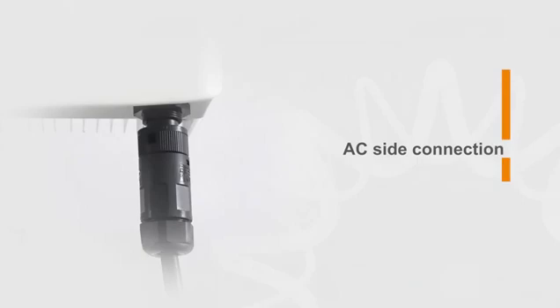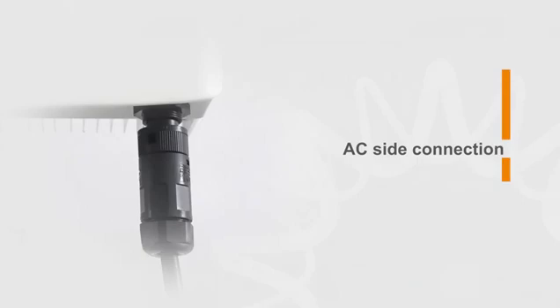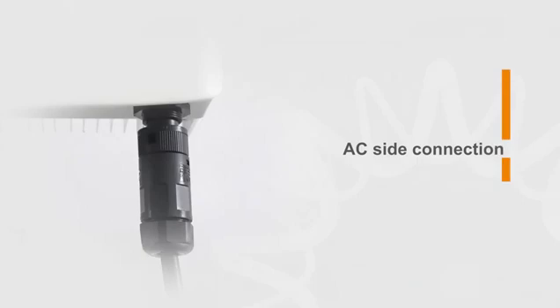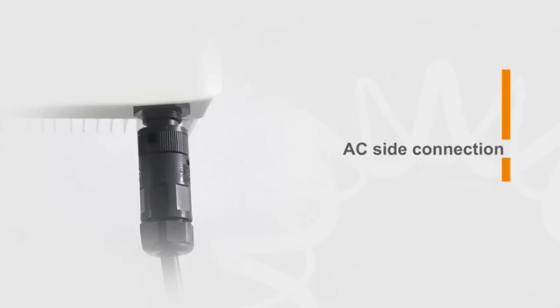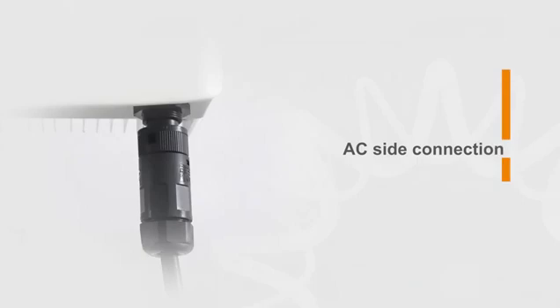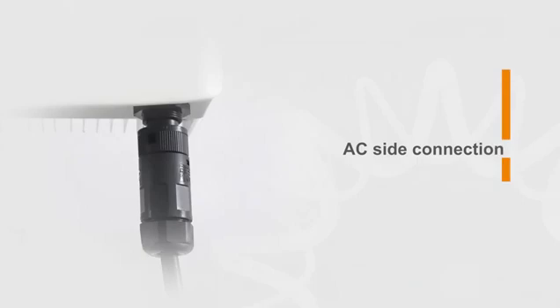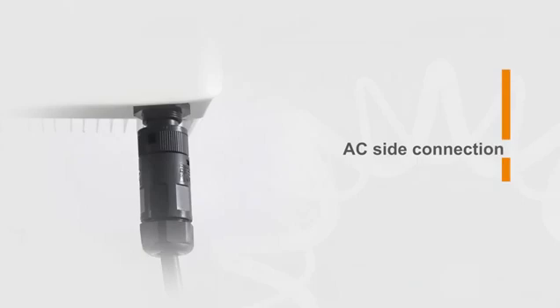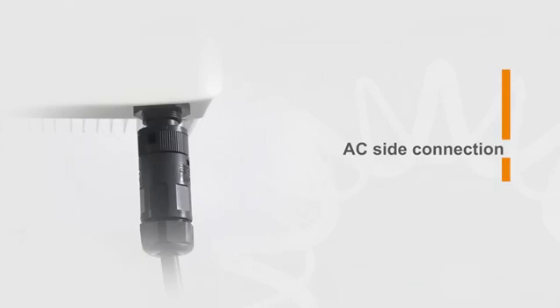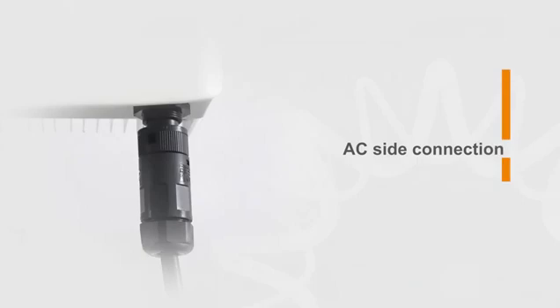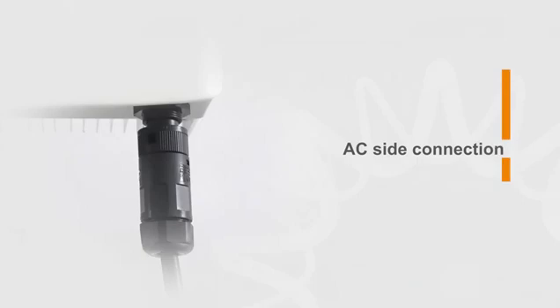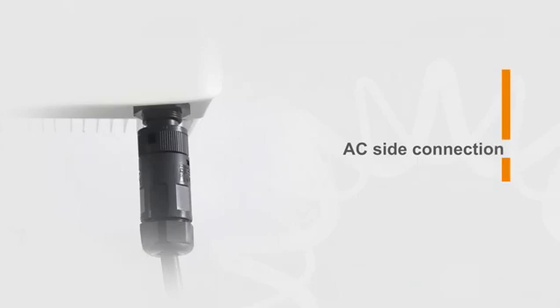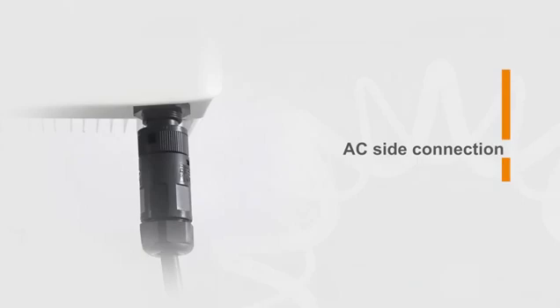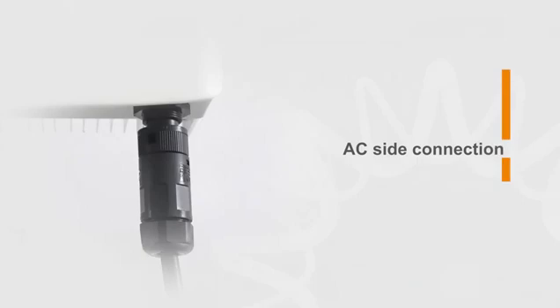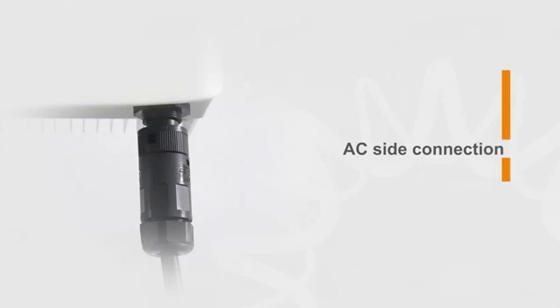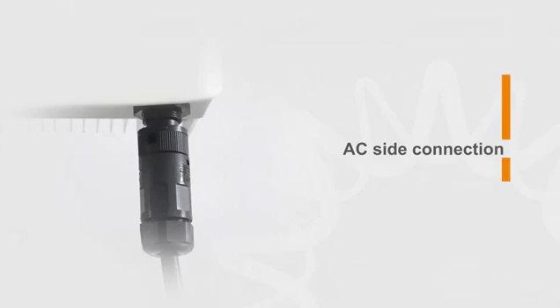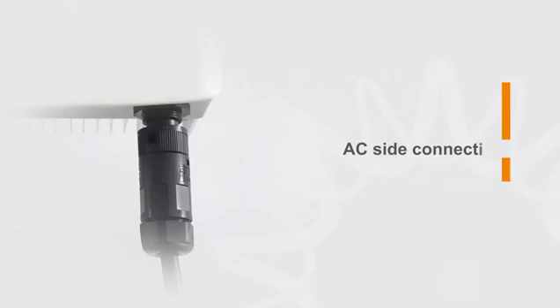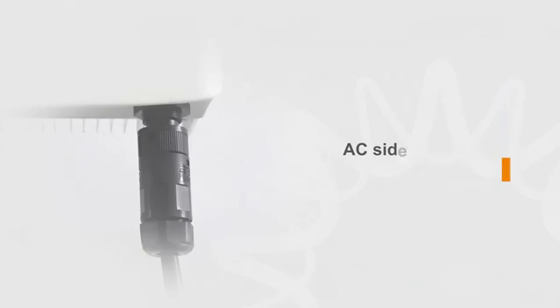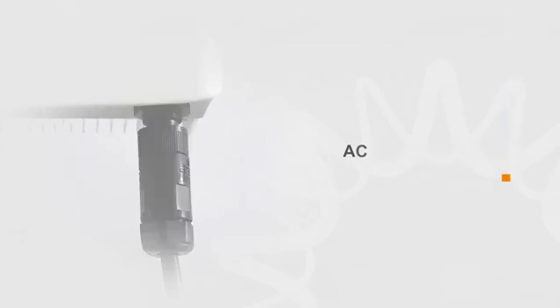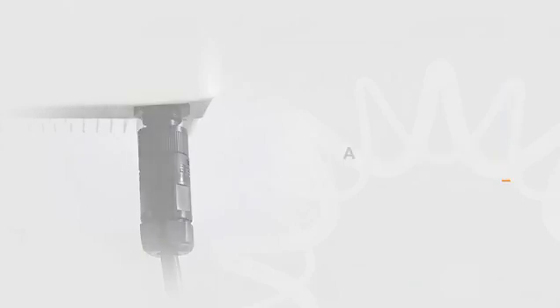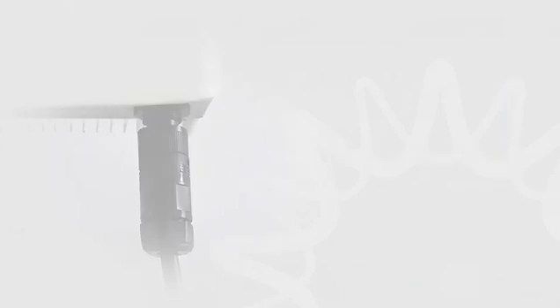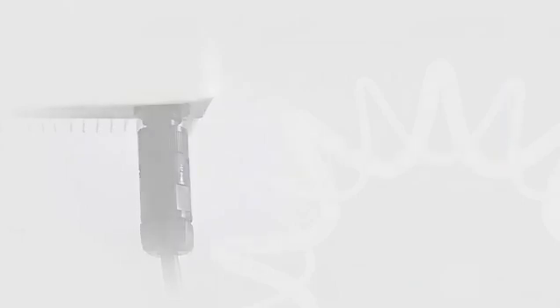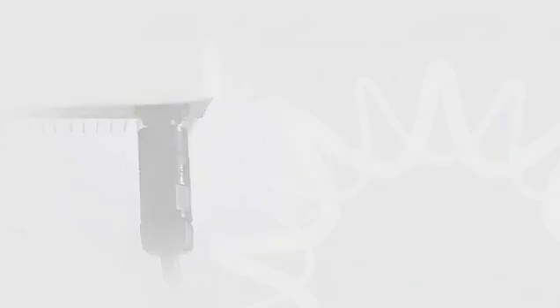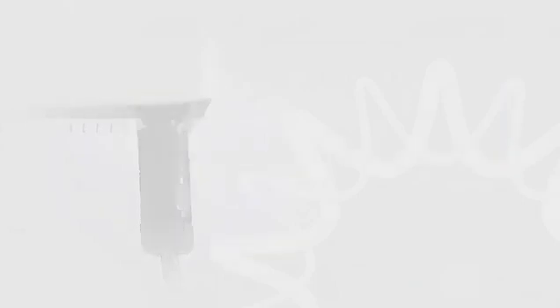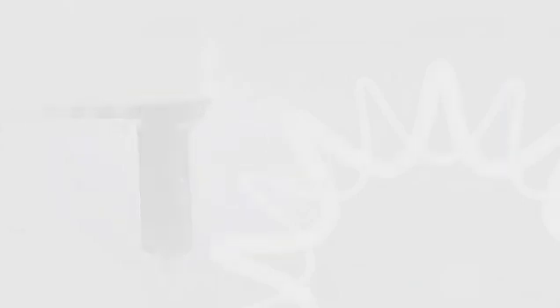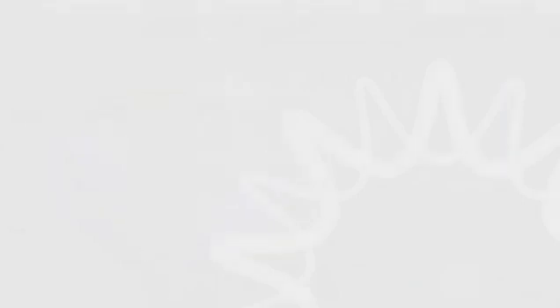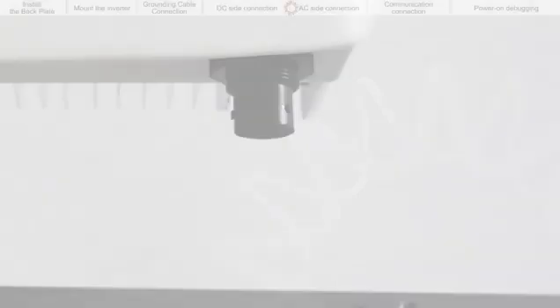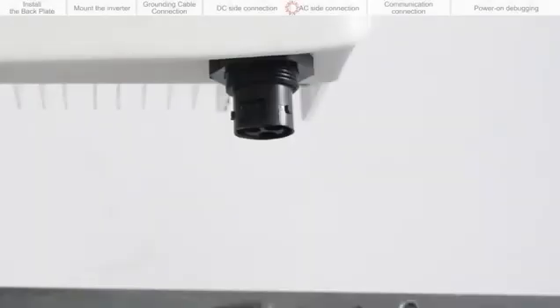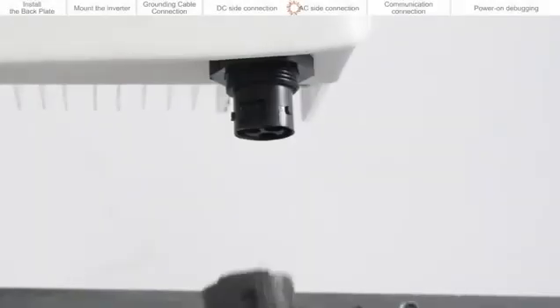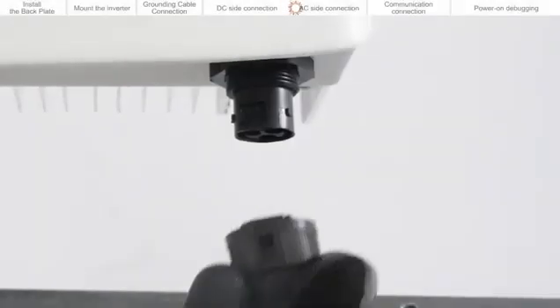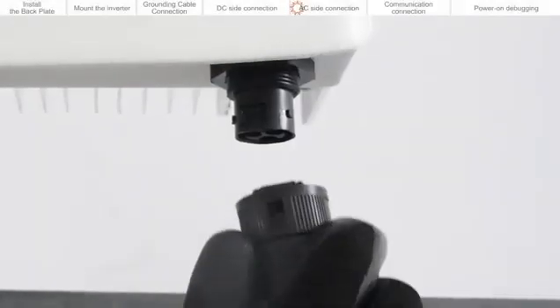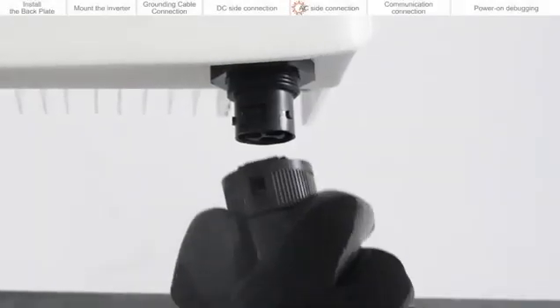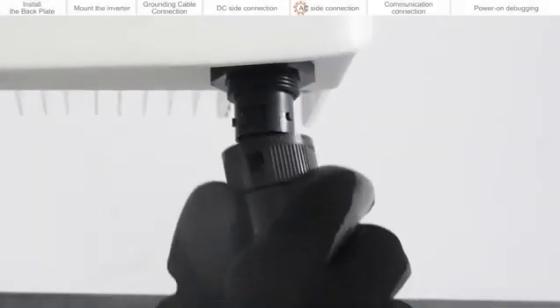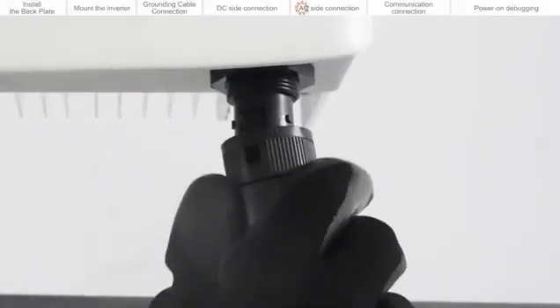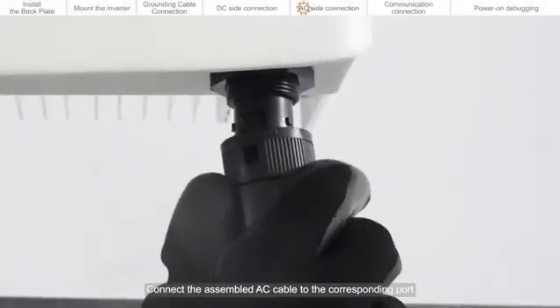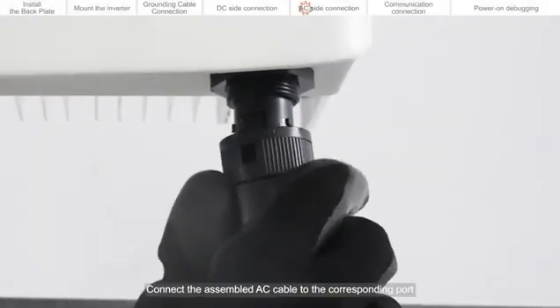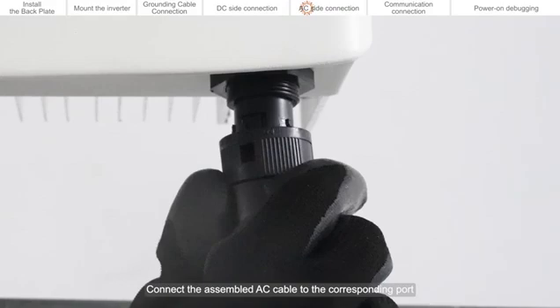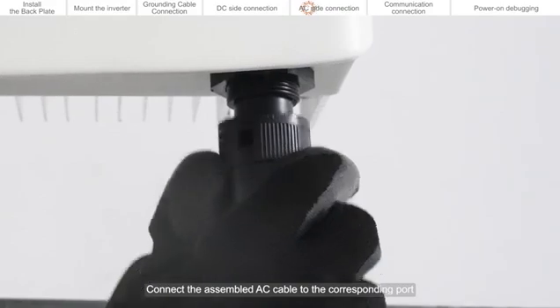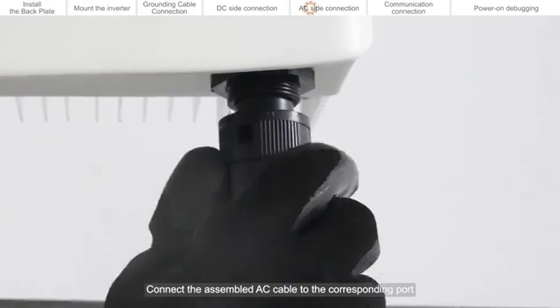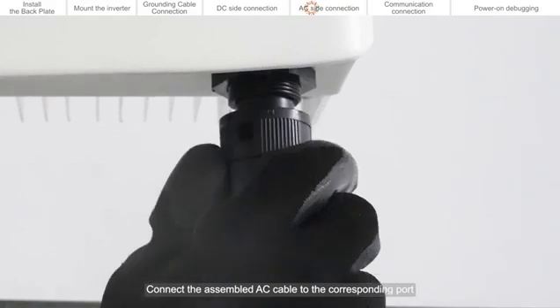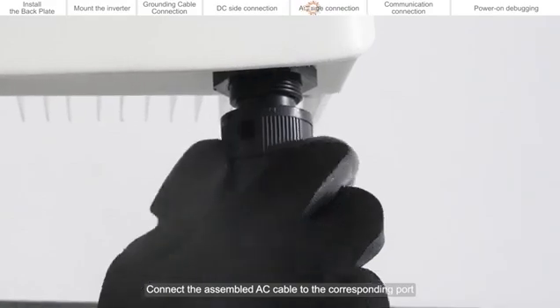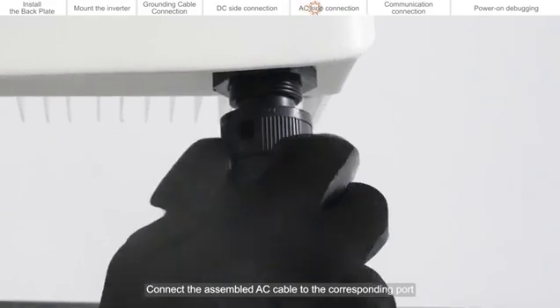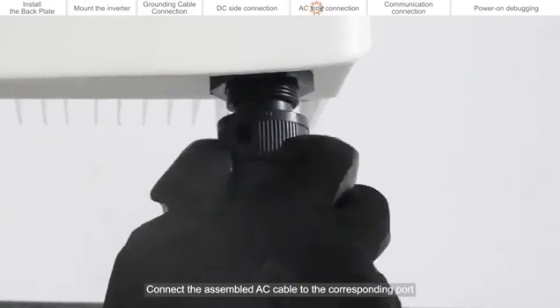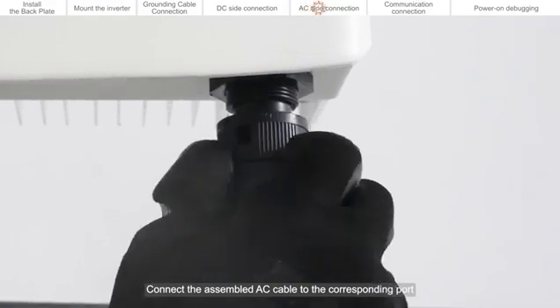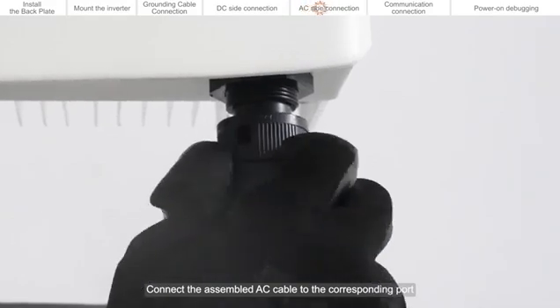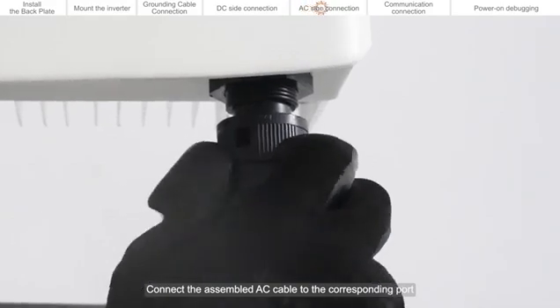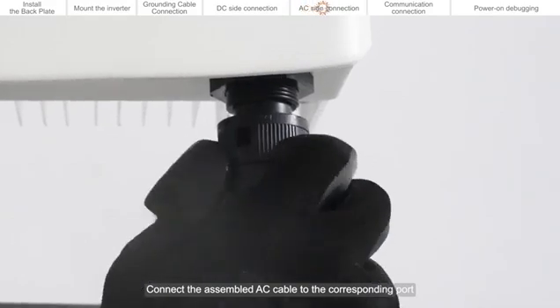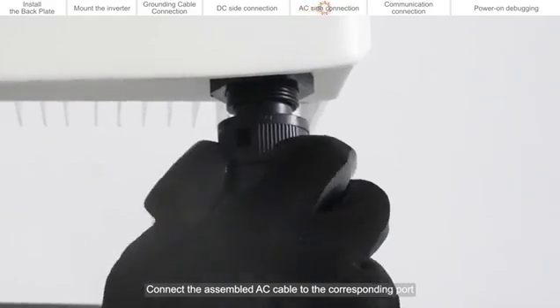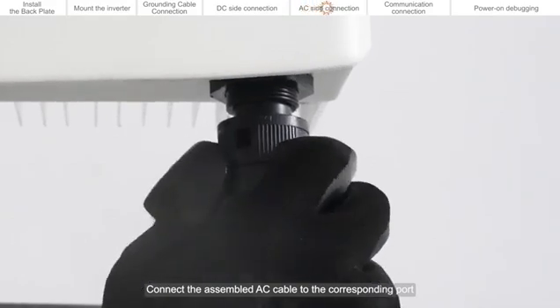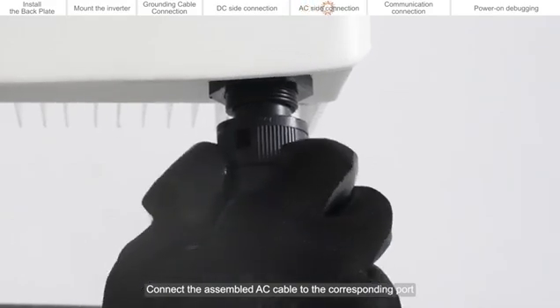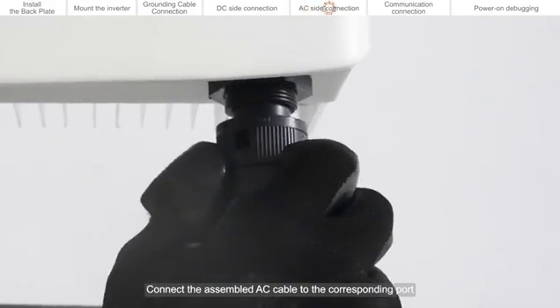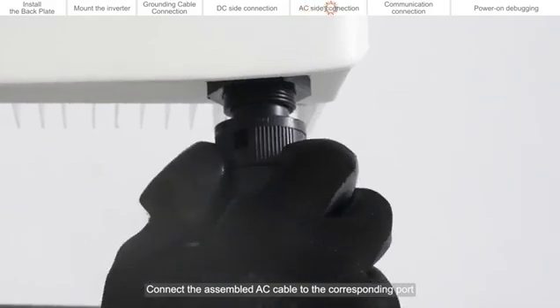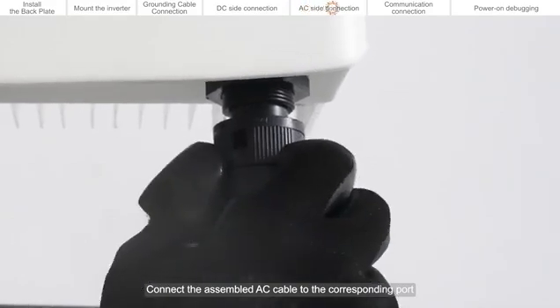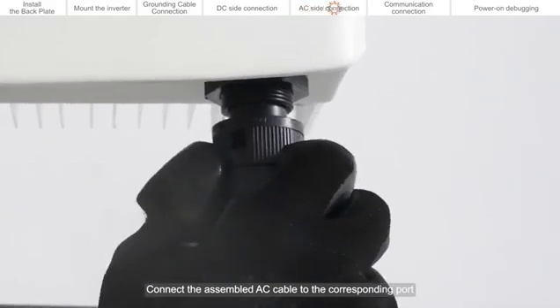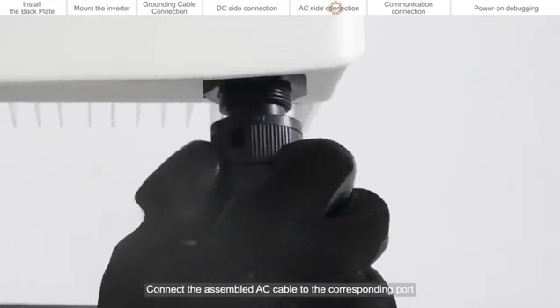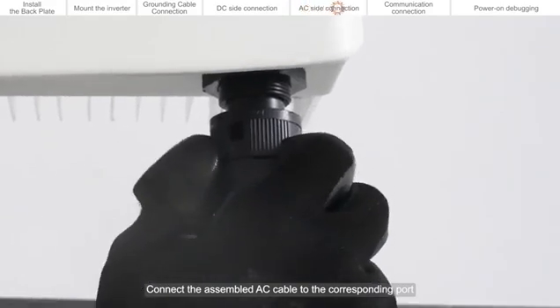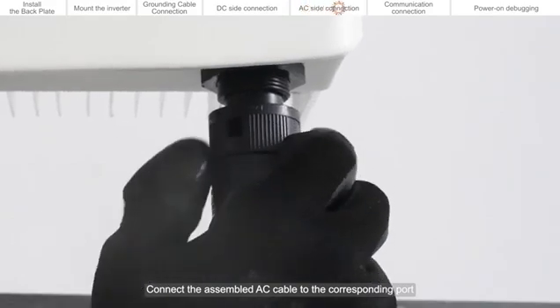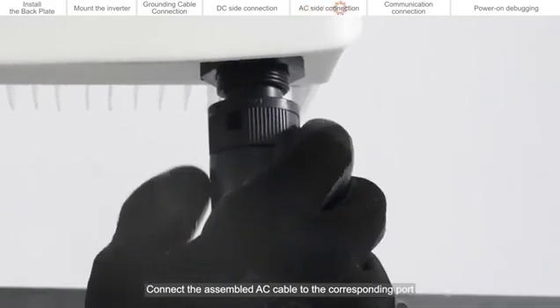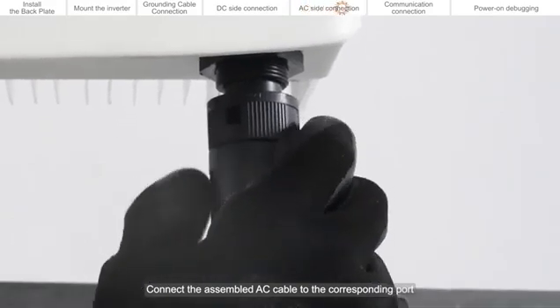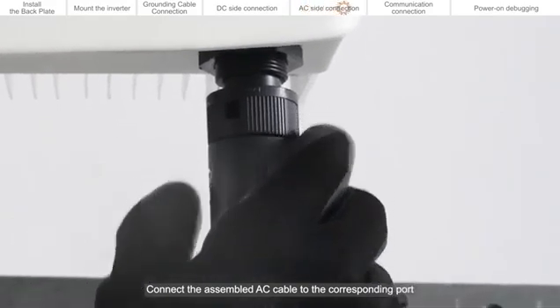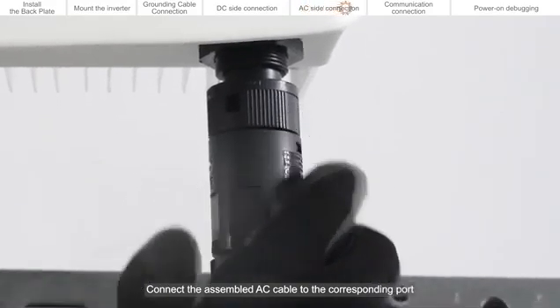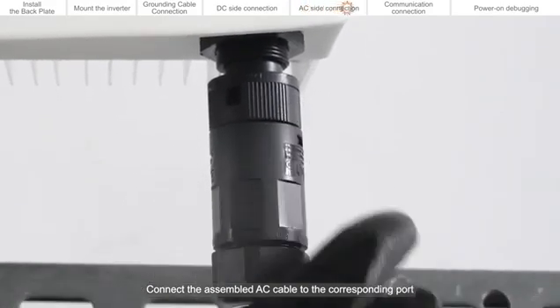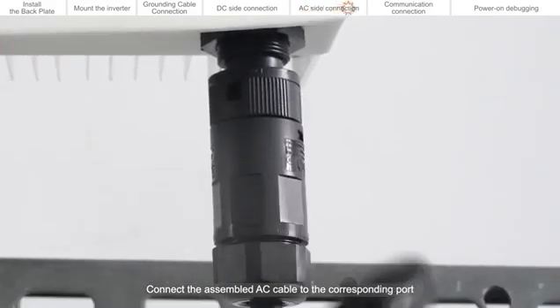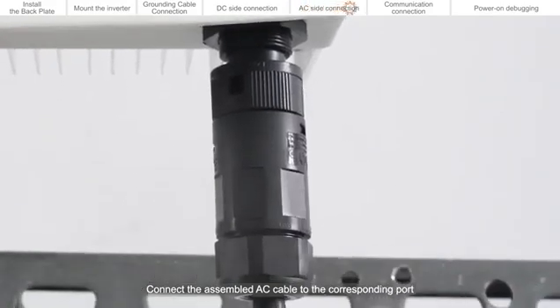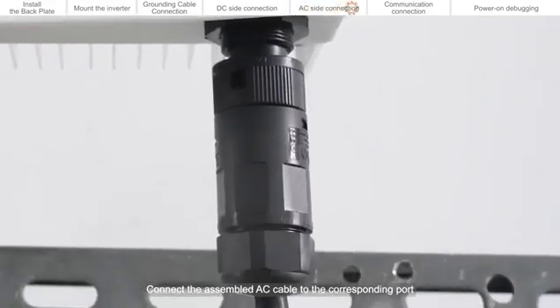AC side connection. Connect the assembled AC cable to the corresponding port.